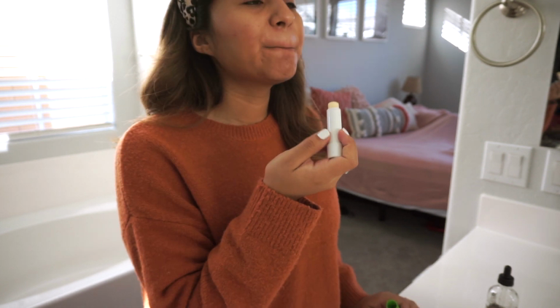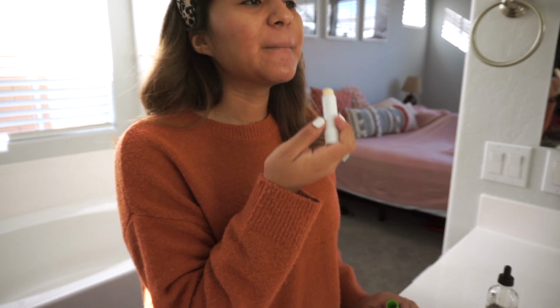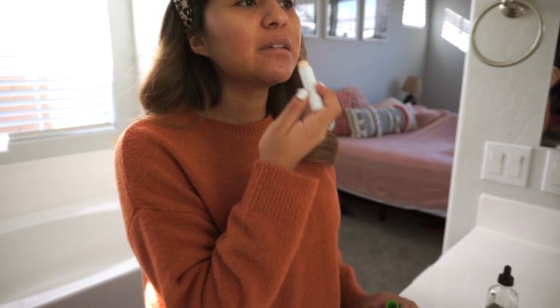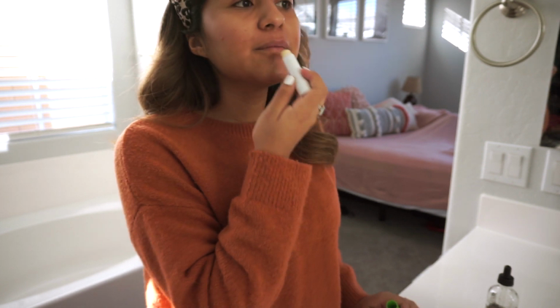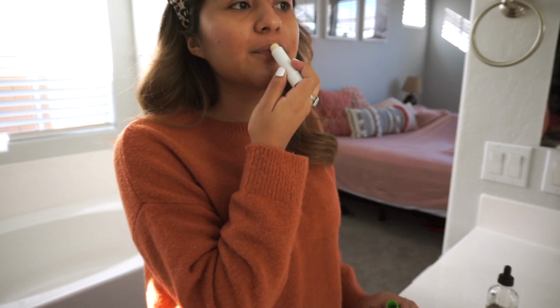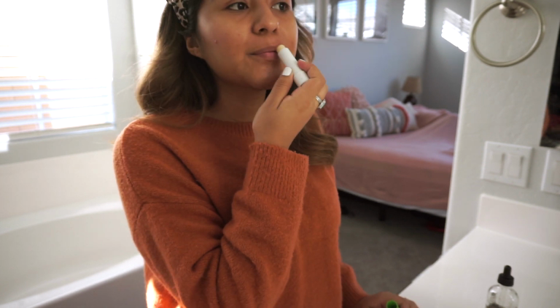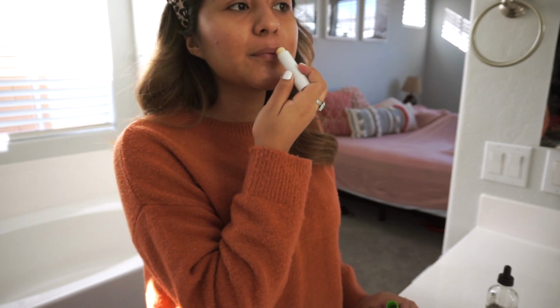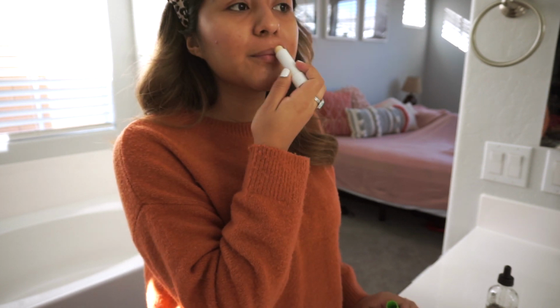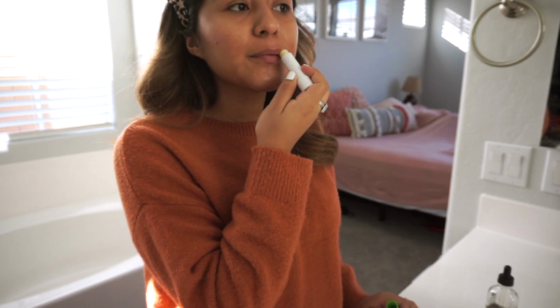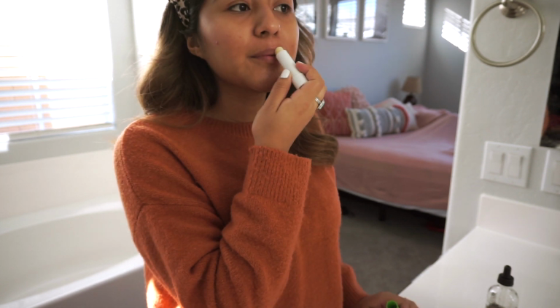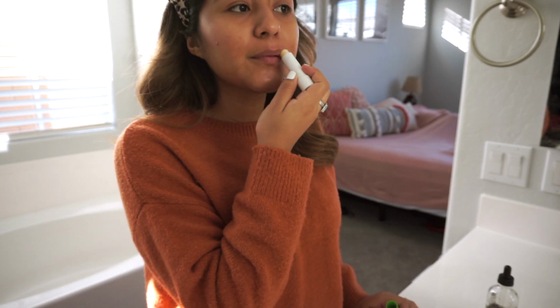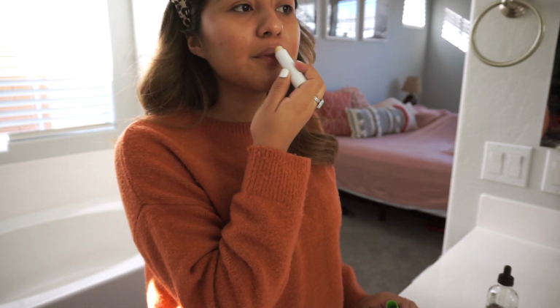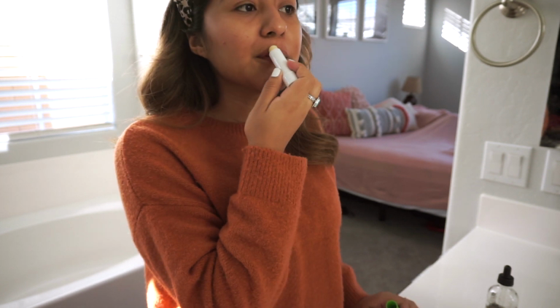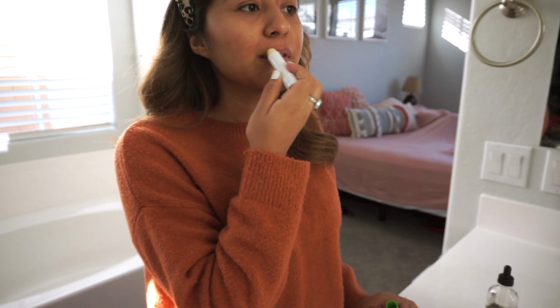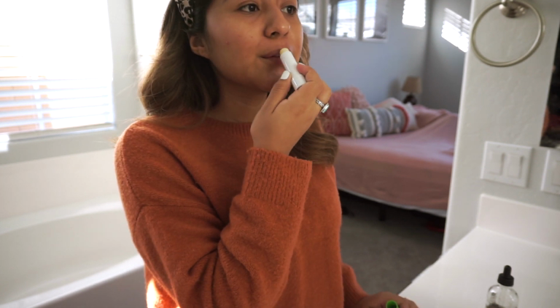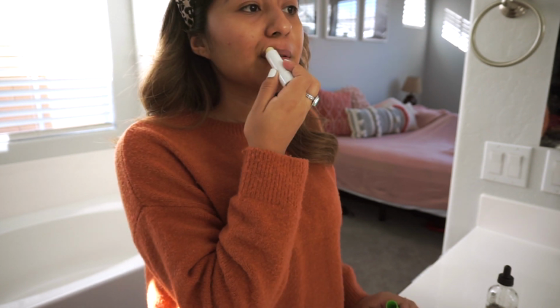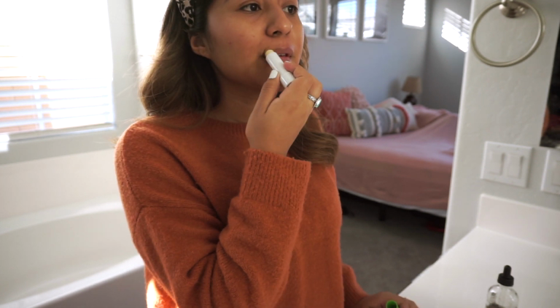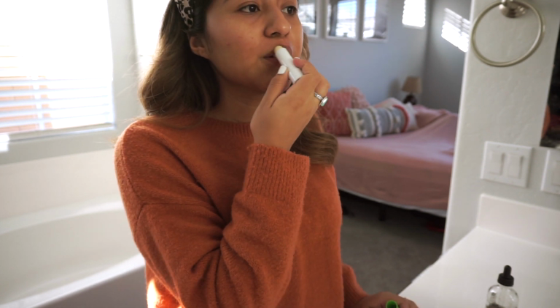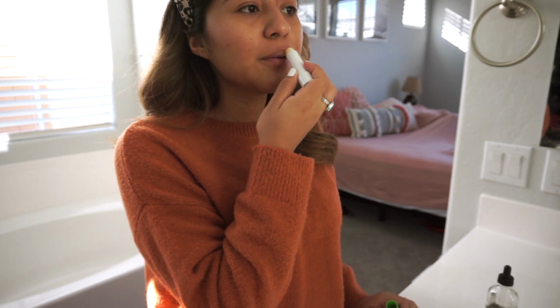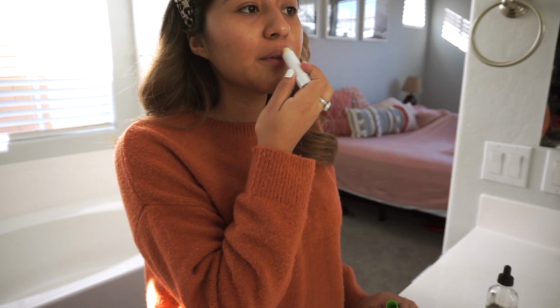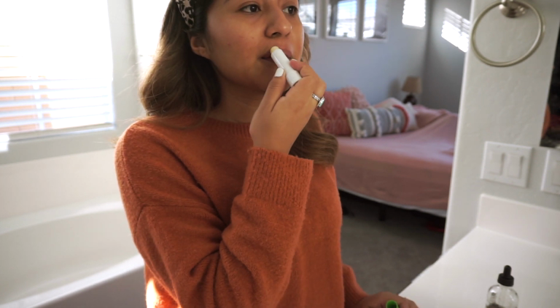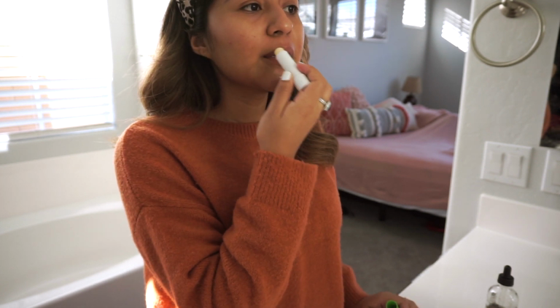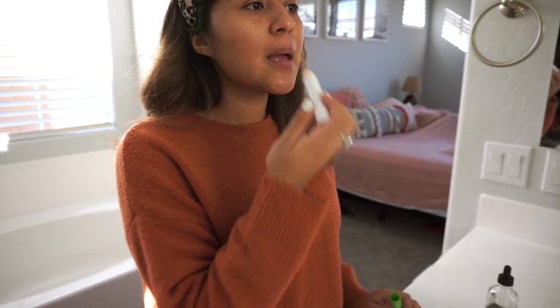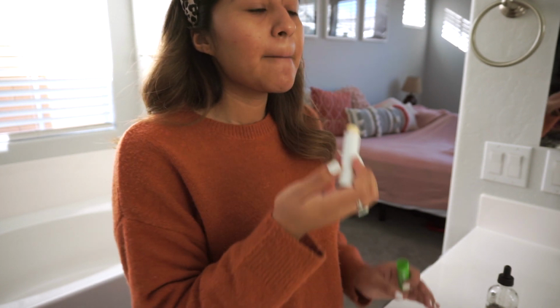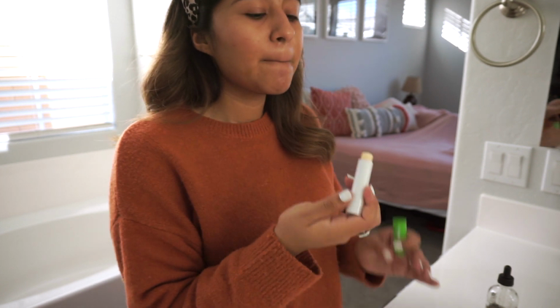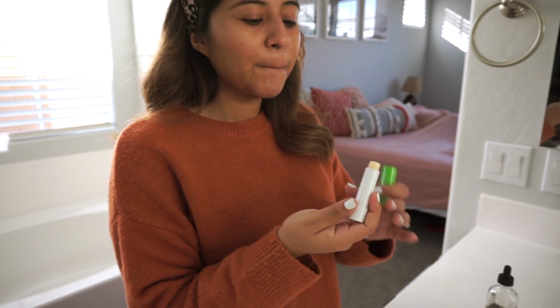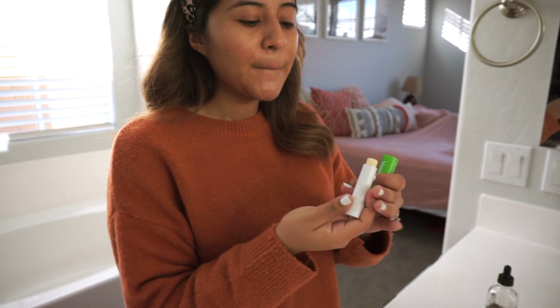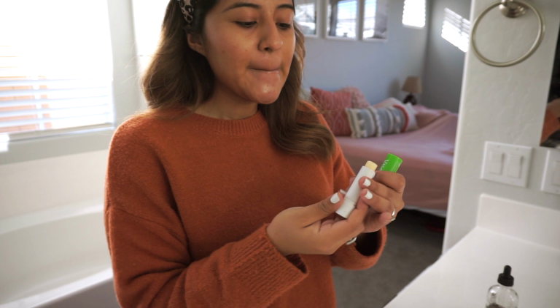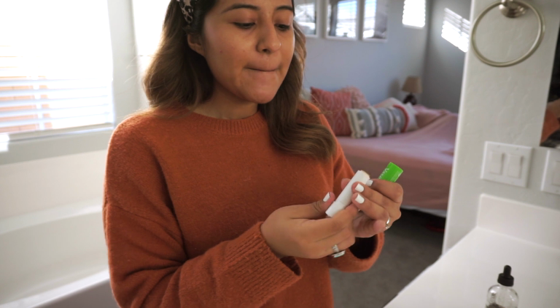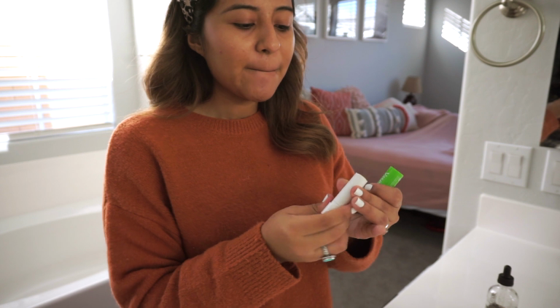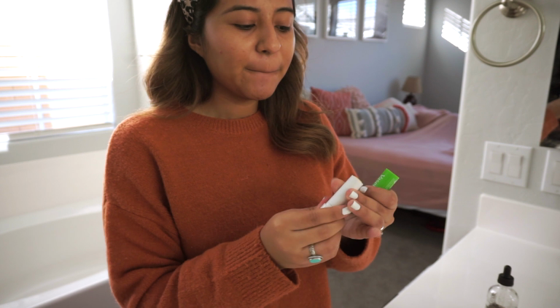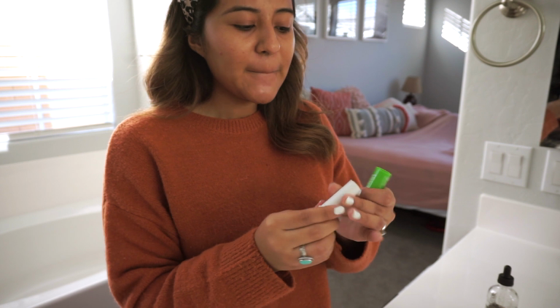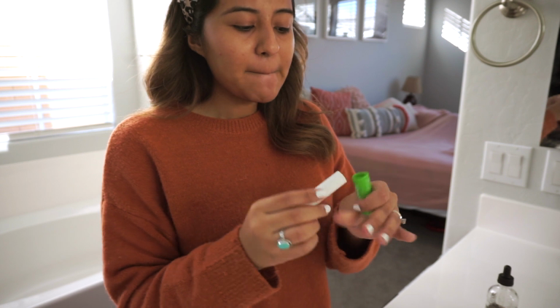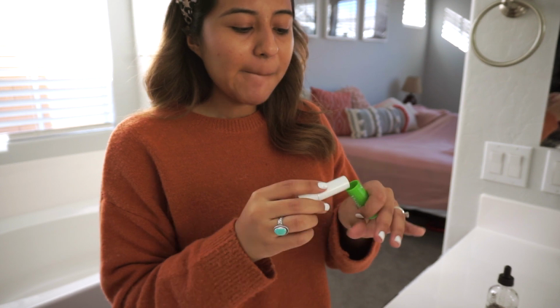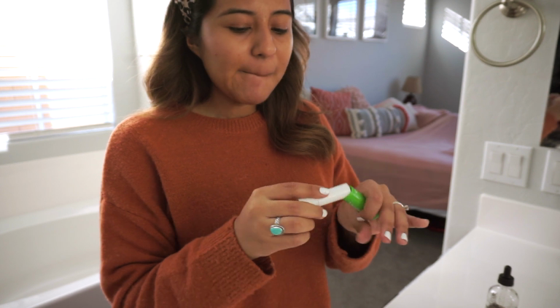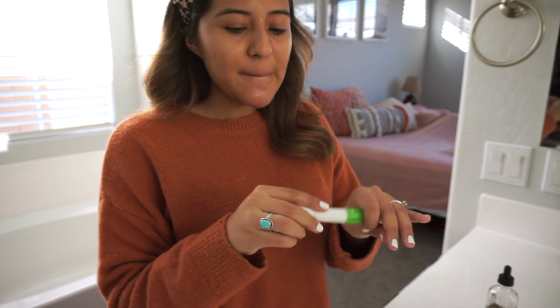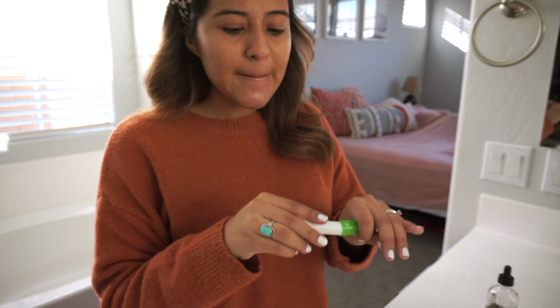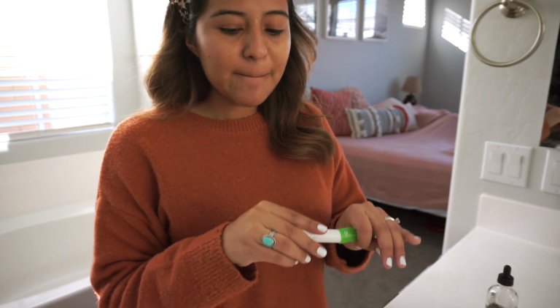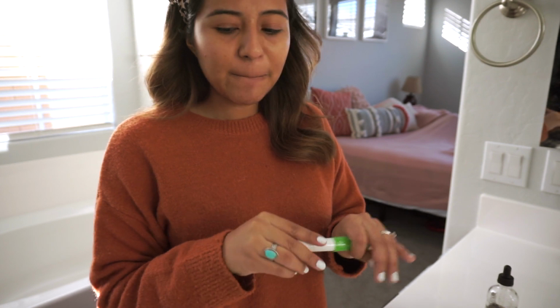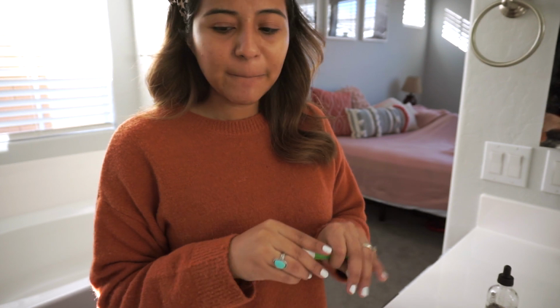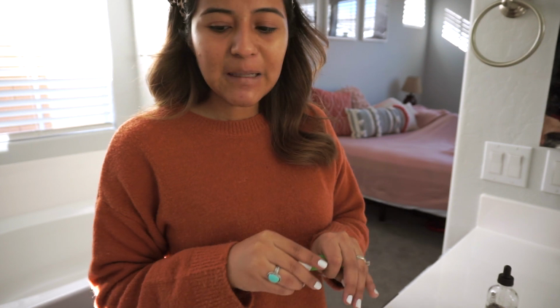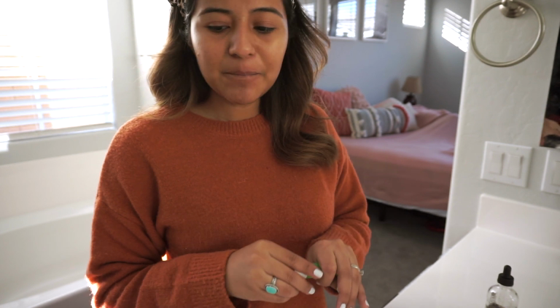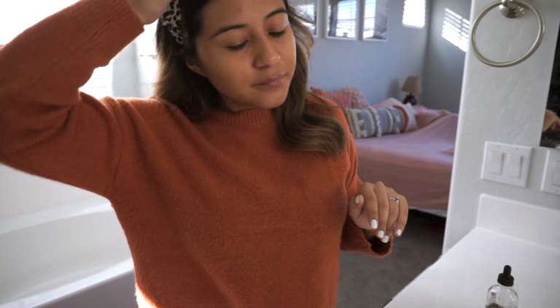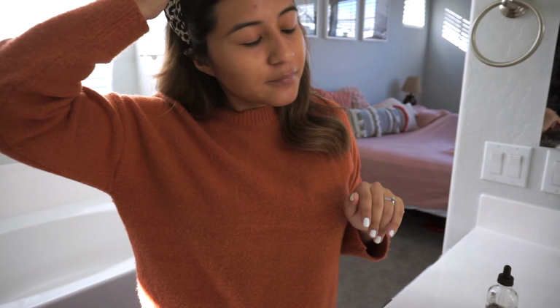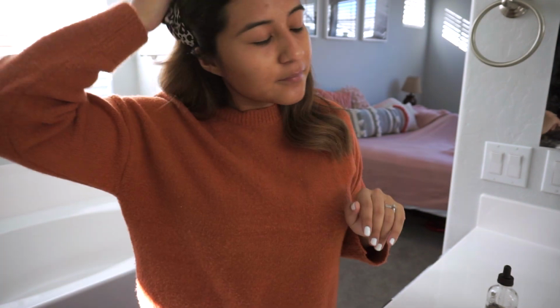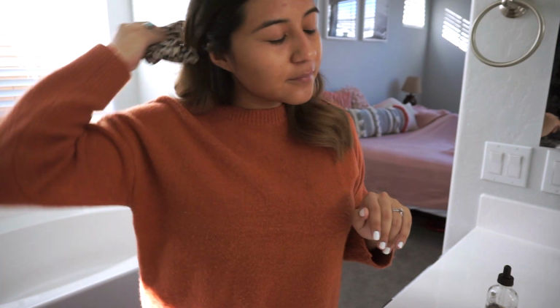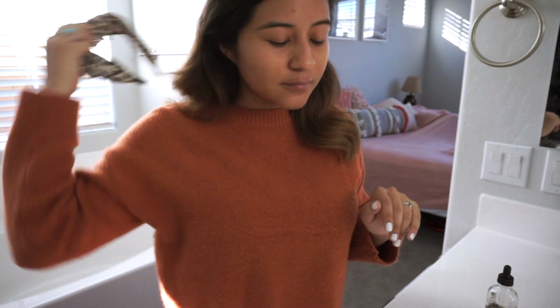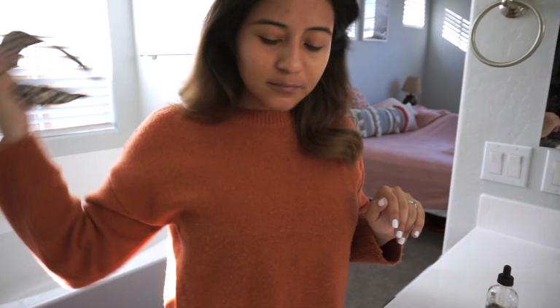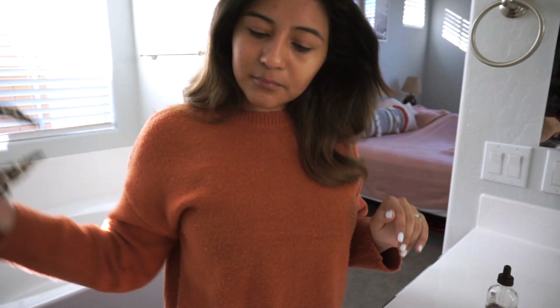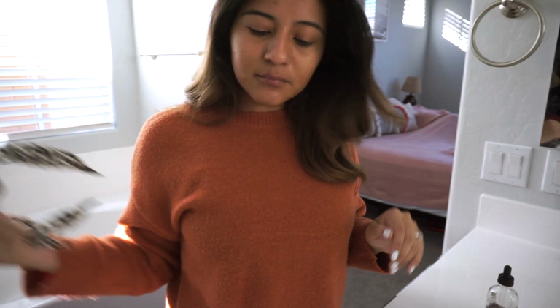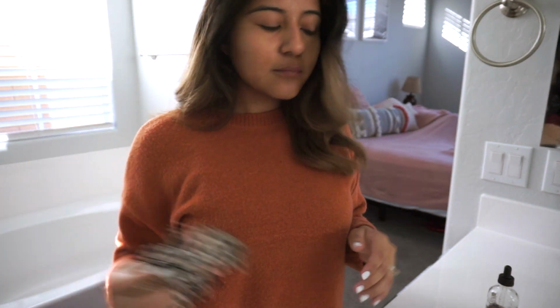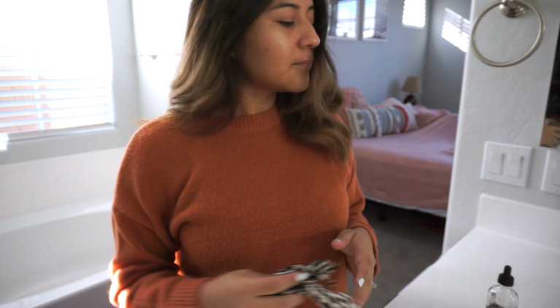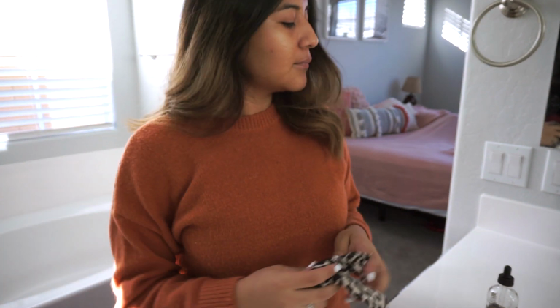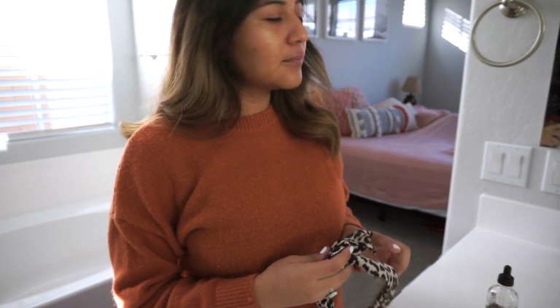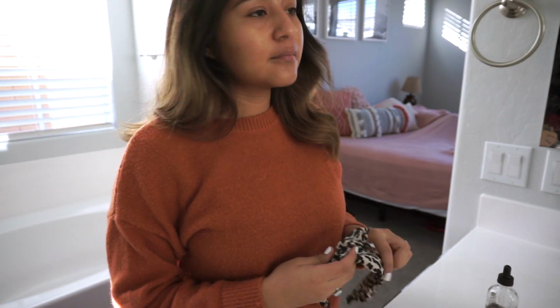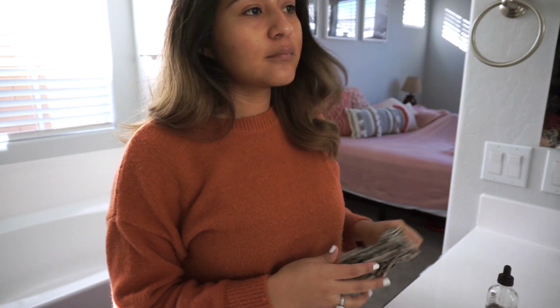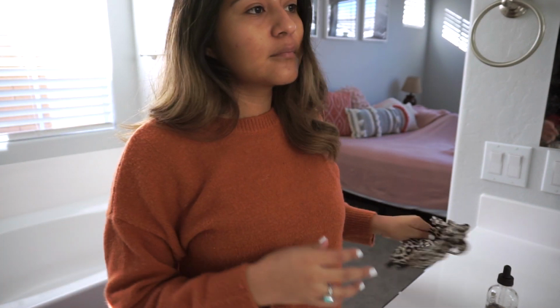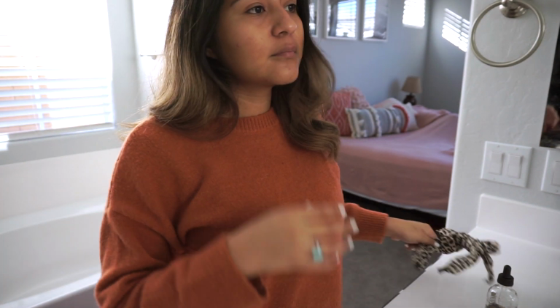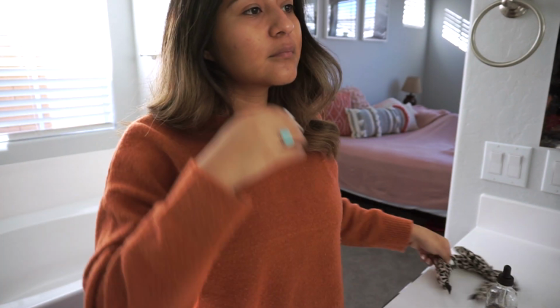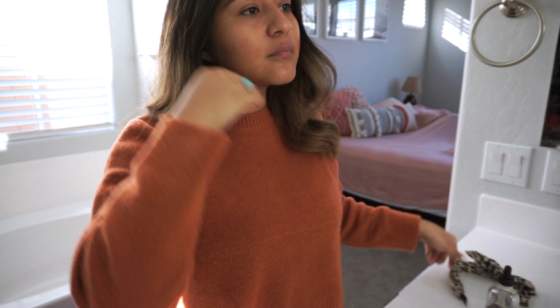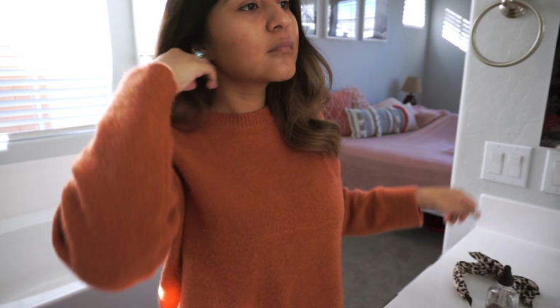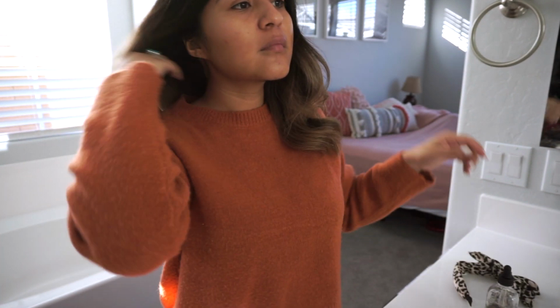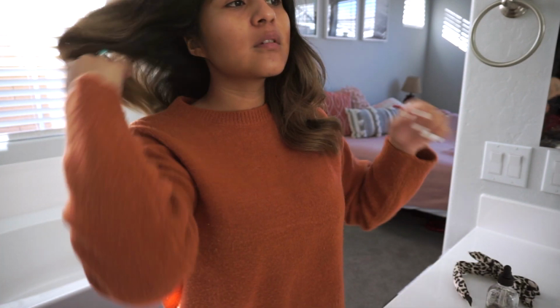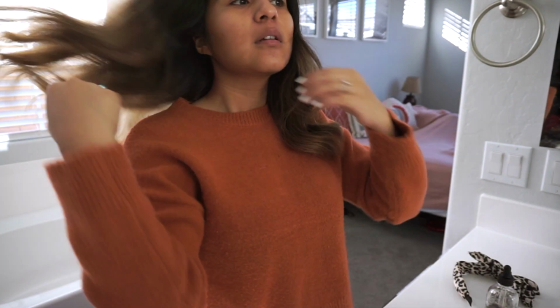Then I put on some lip balm, which is 100% needed. As you guys know, I always carry my lip balms everywhere I go.